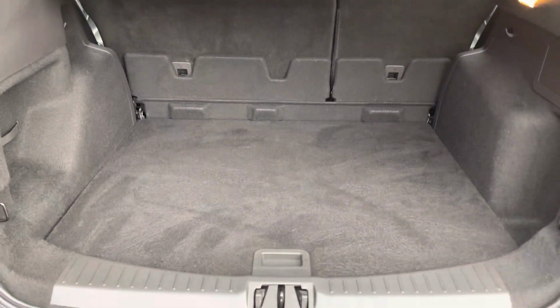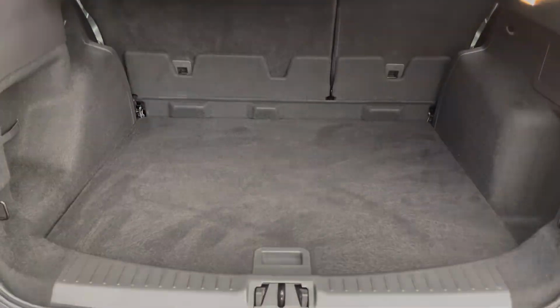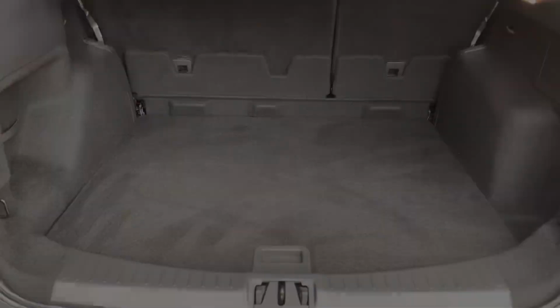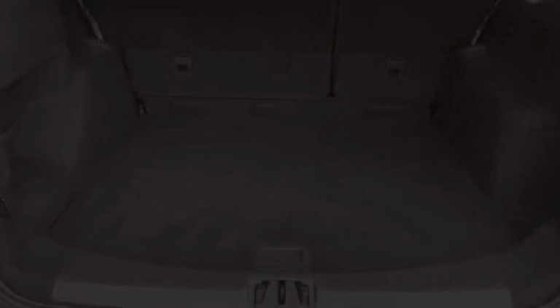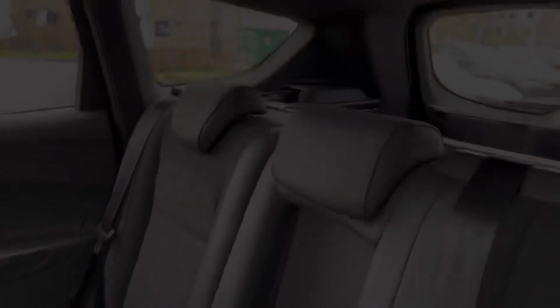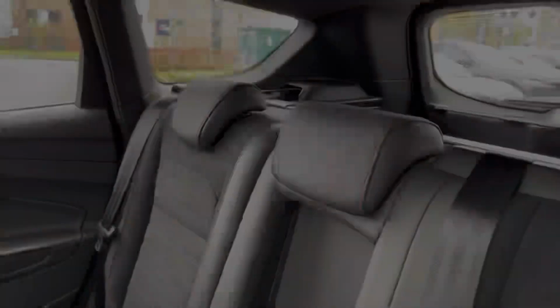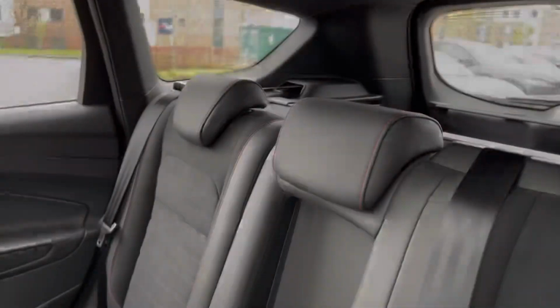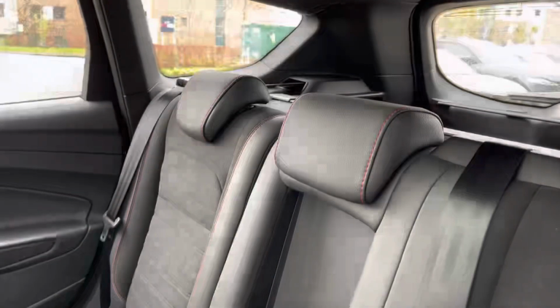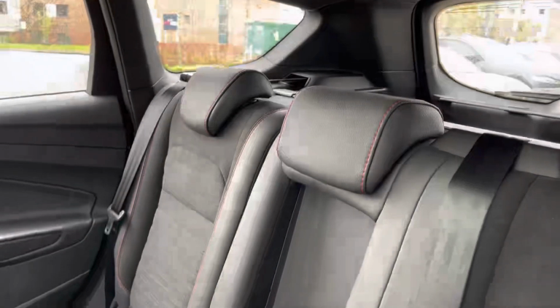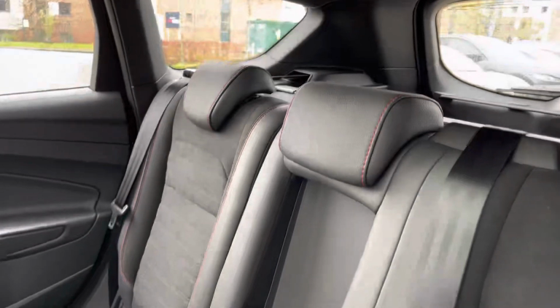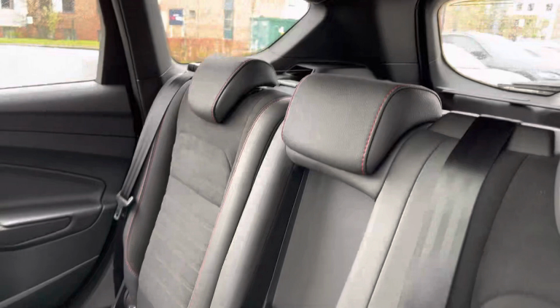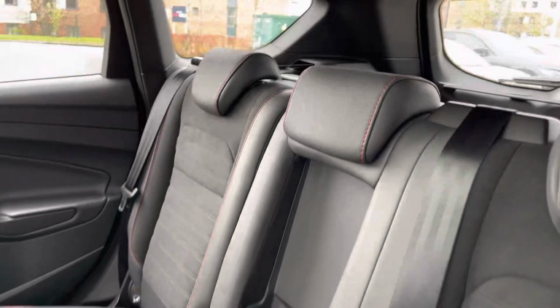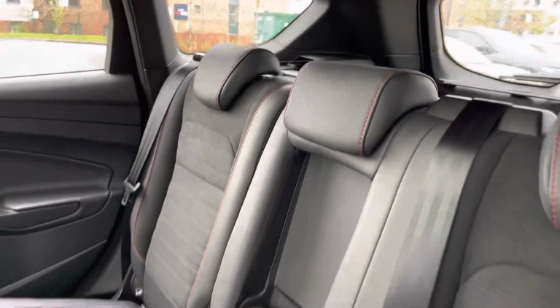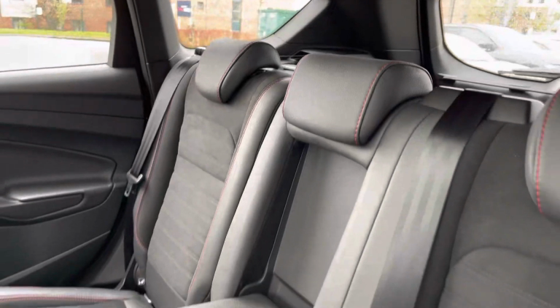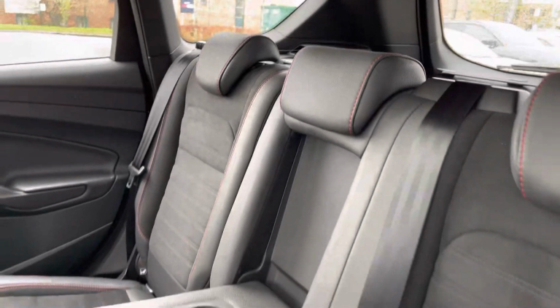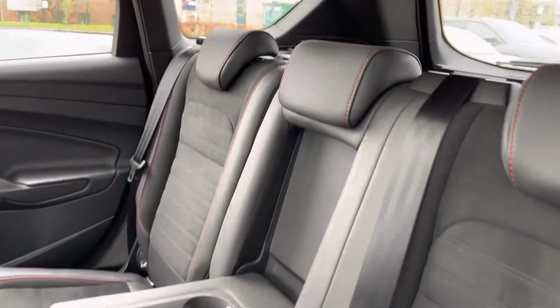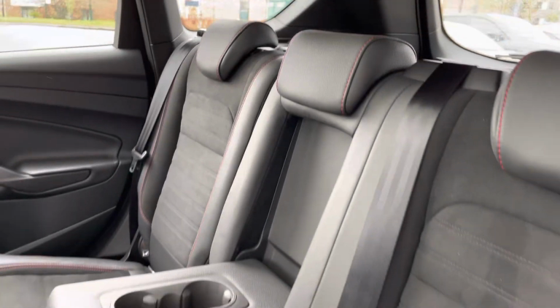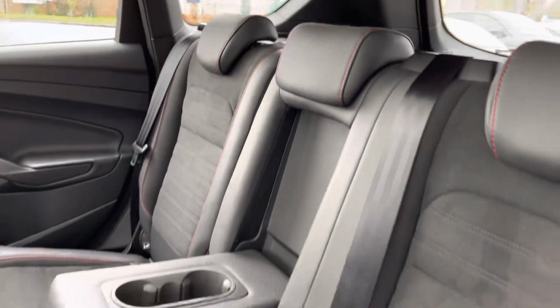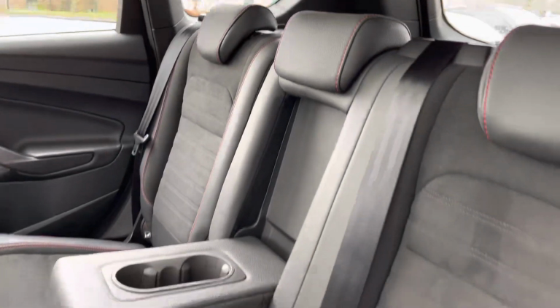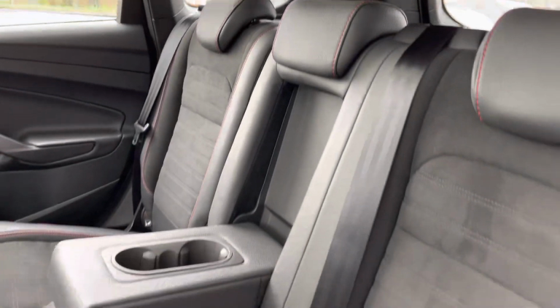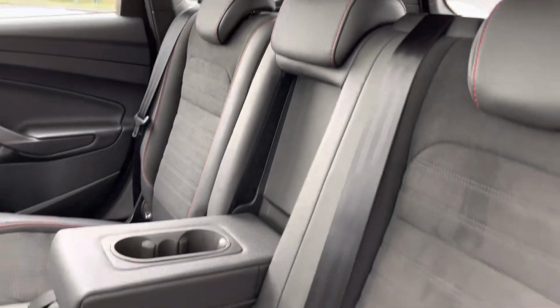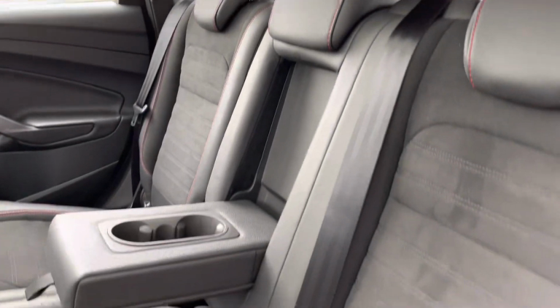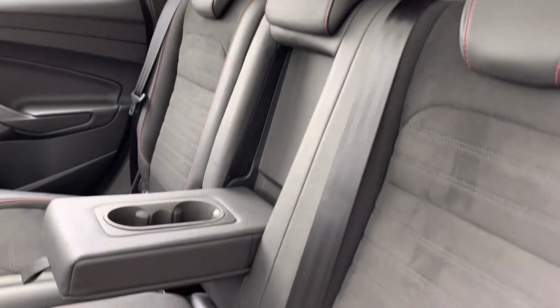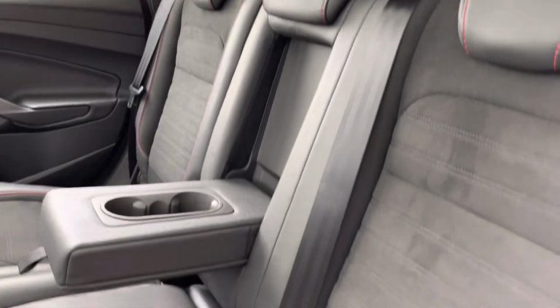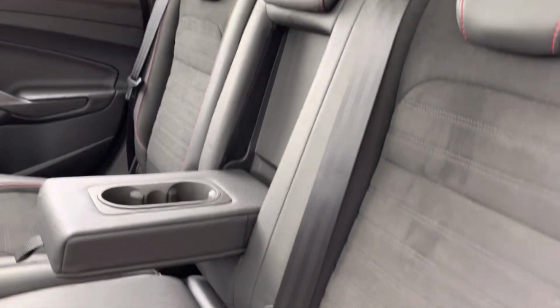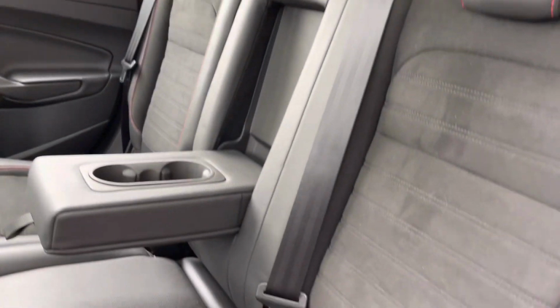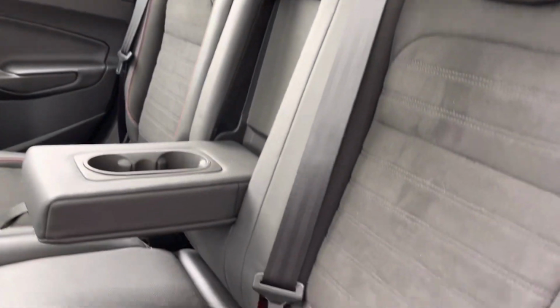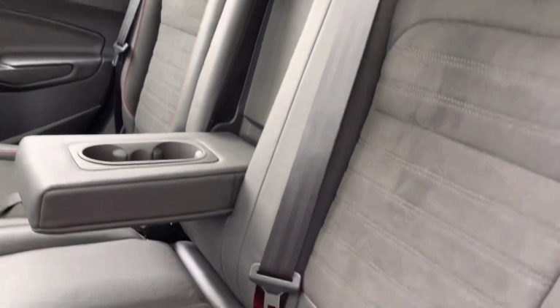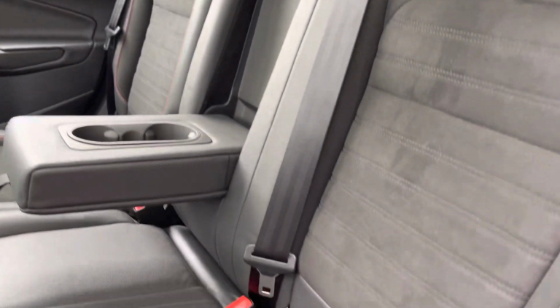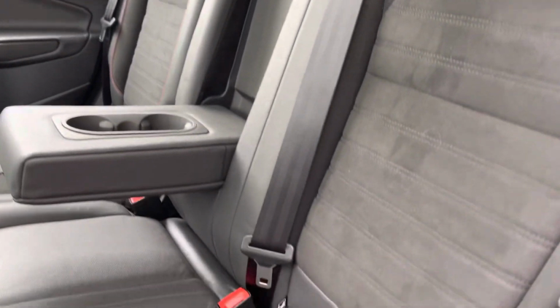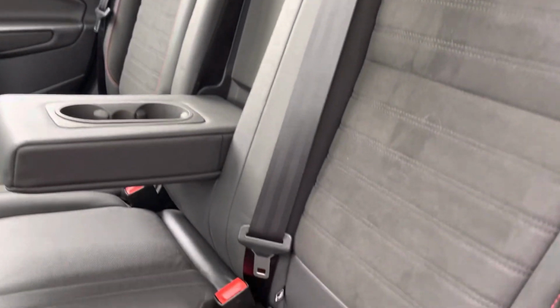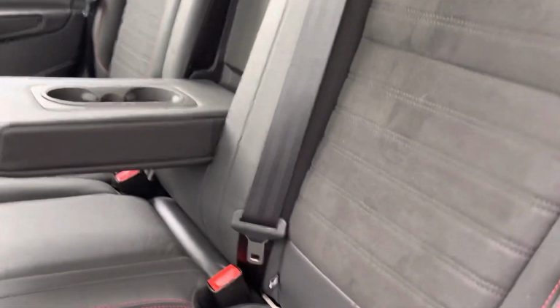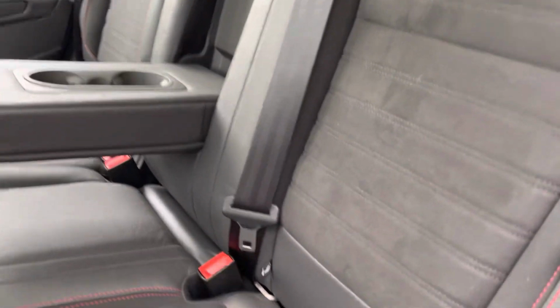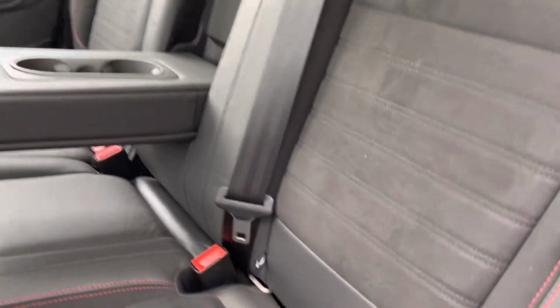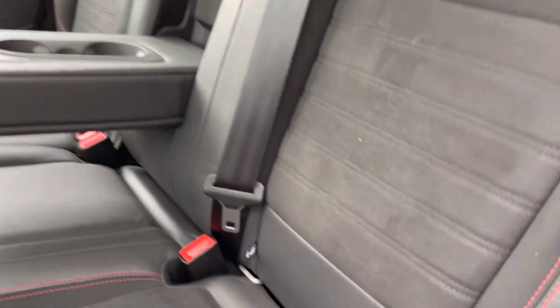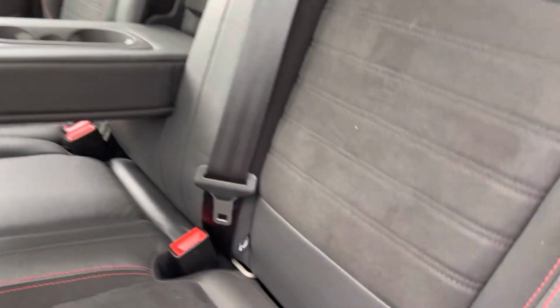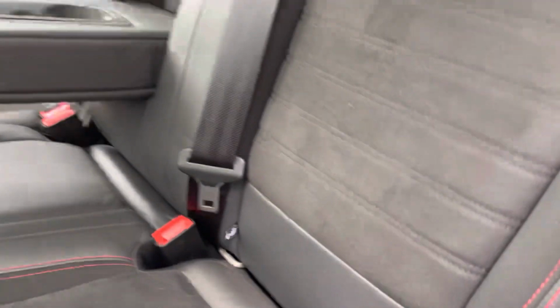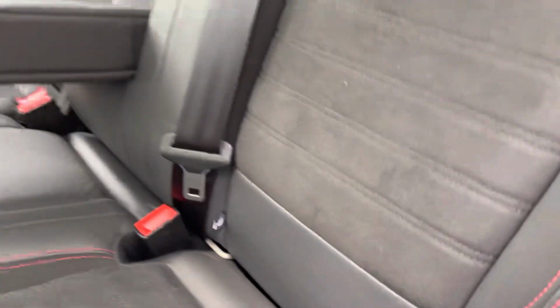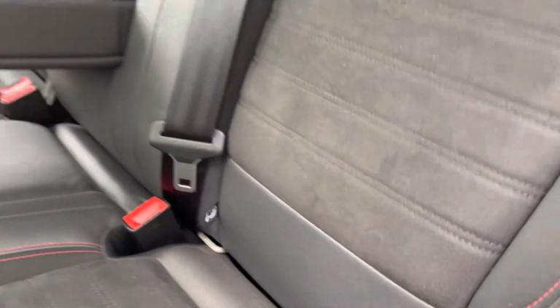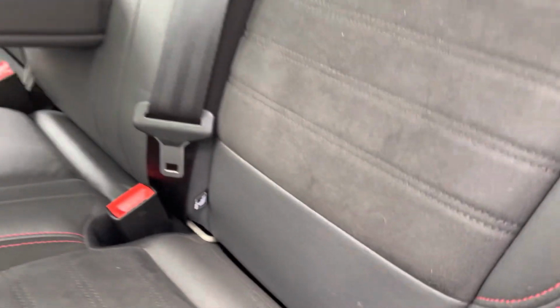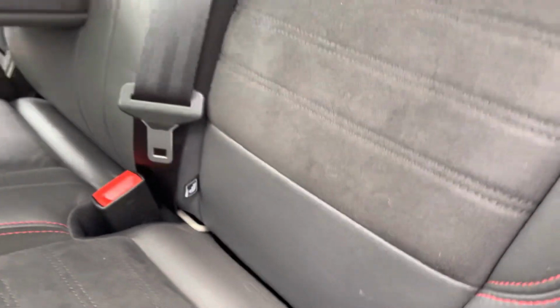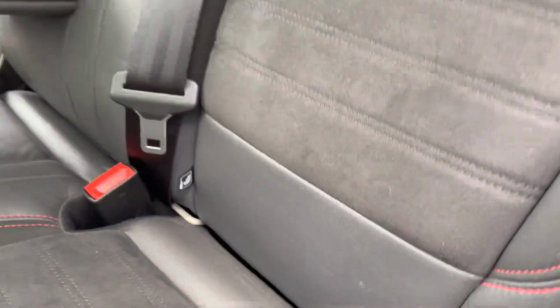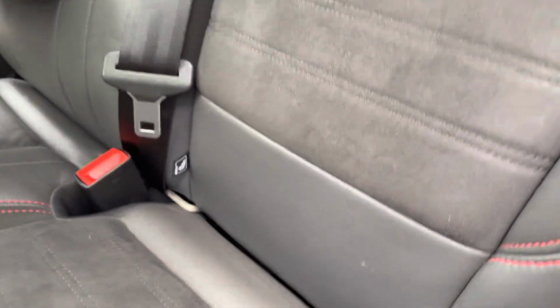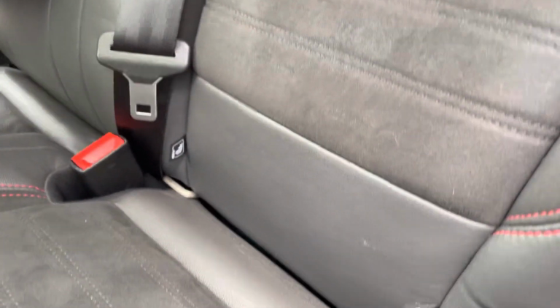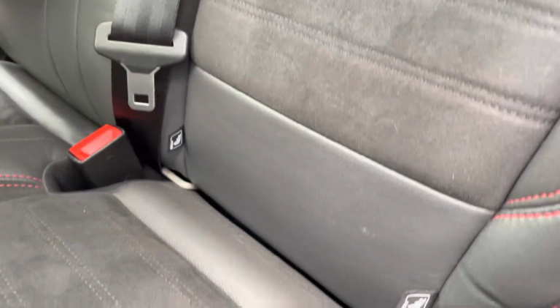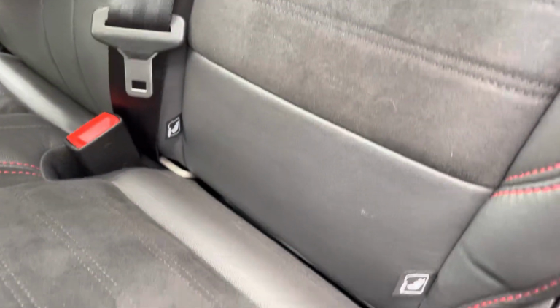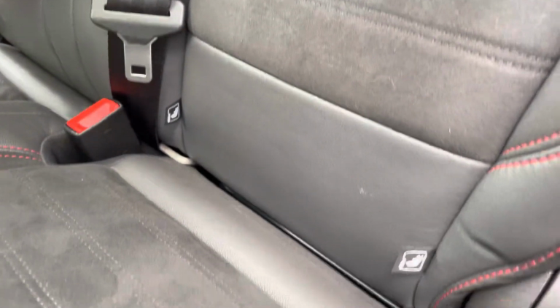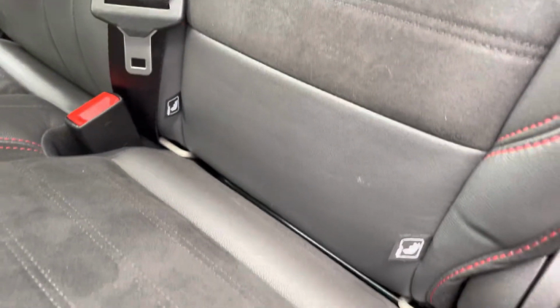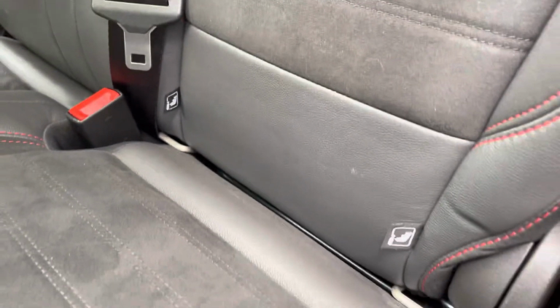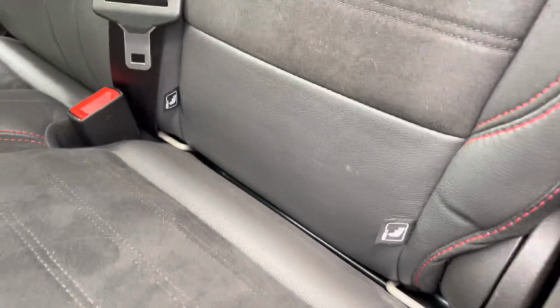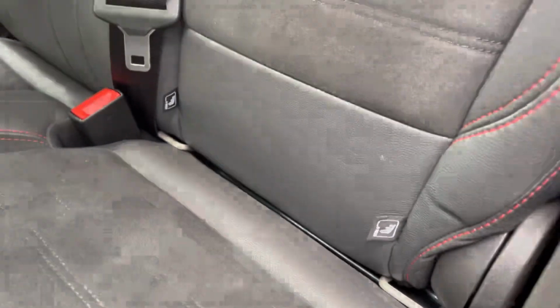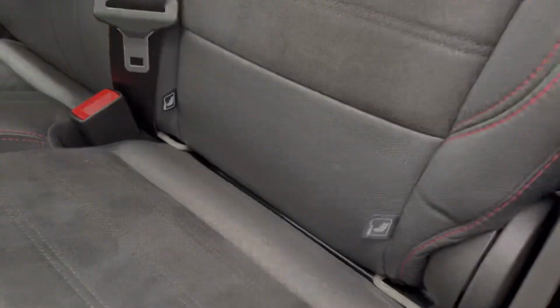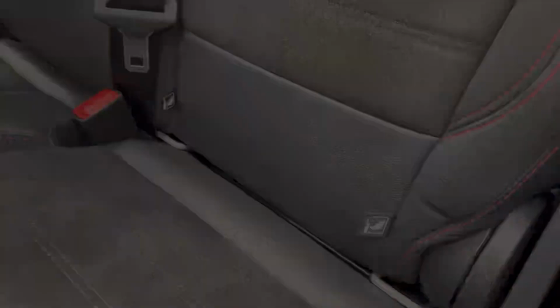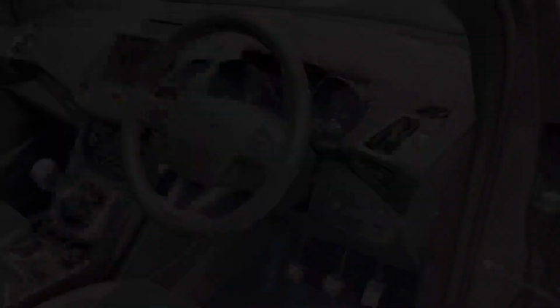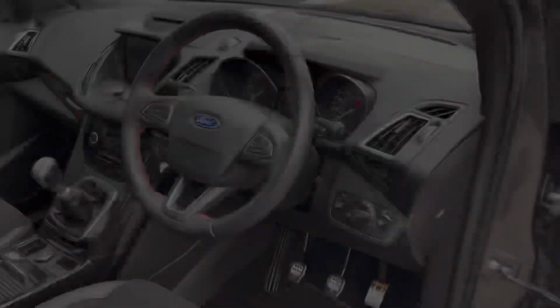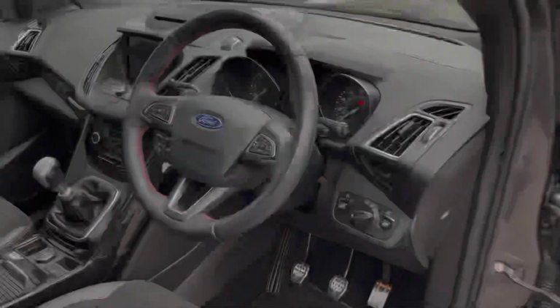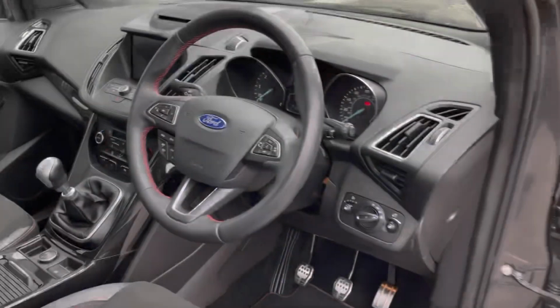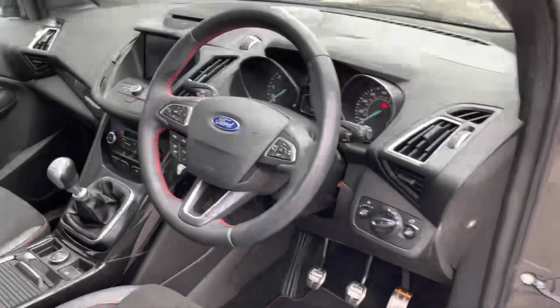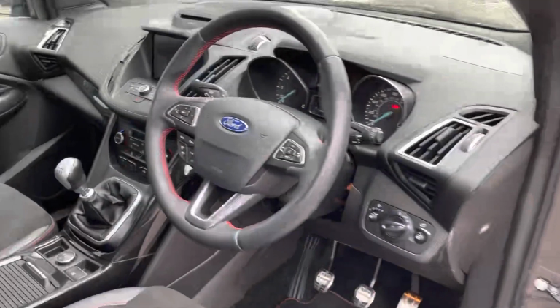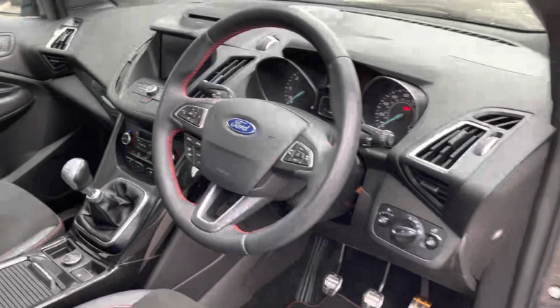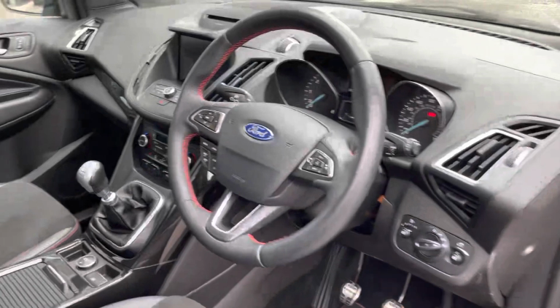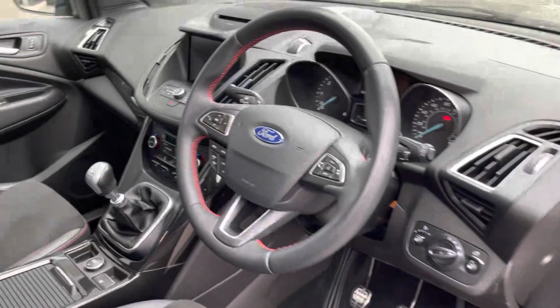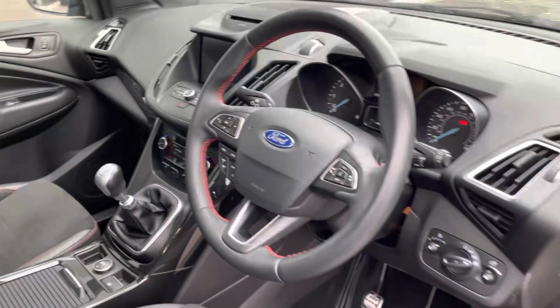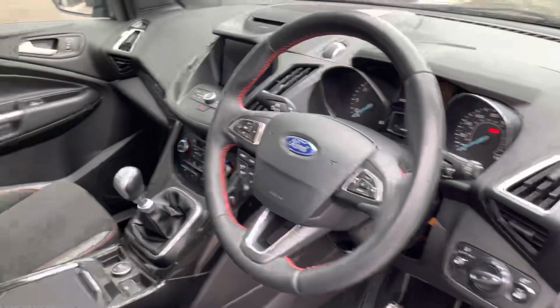In the rear of the cabin, there is comfy seating for three with part leather as well as suede upholstery and isofix child anchor points.